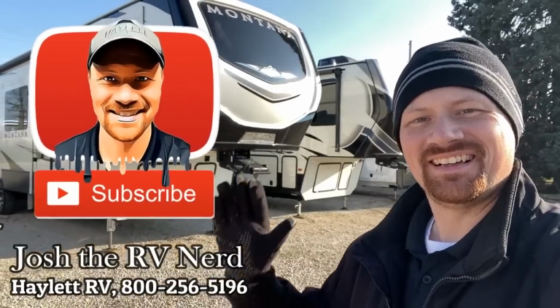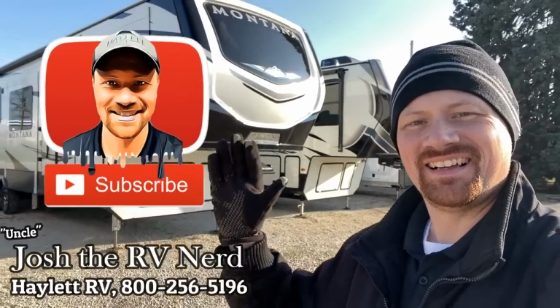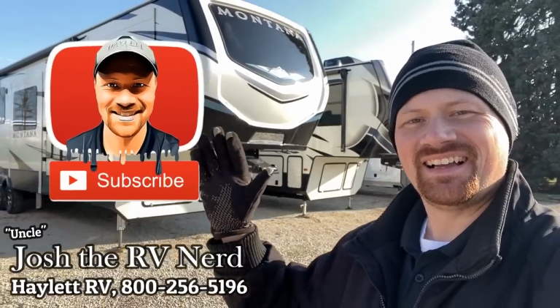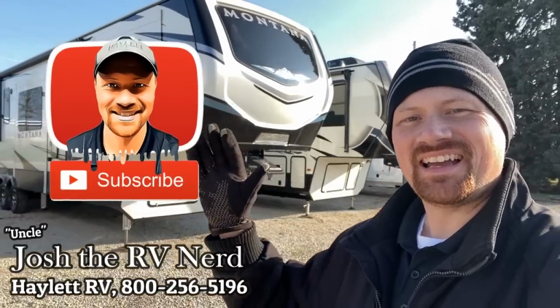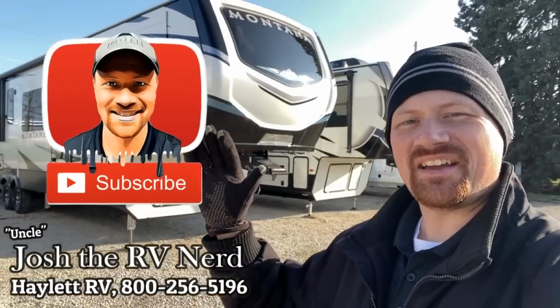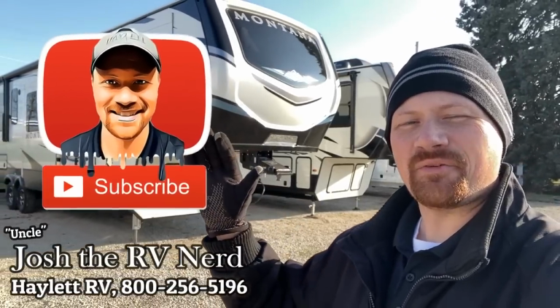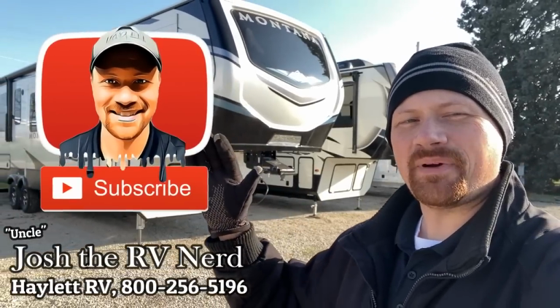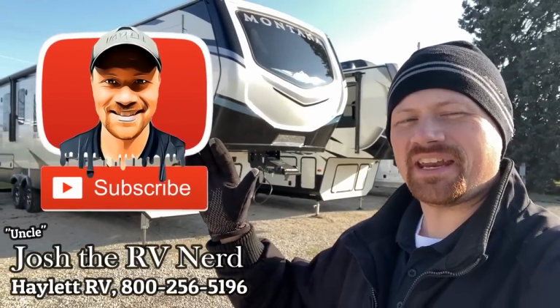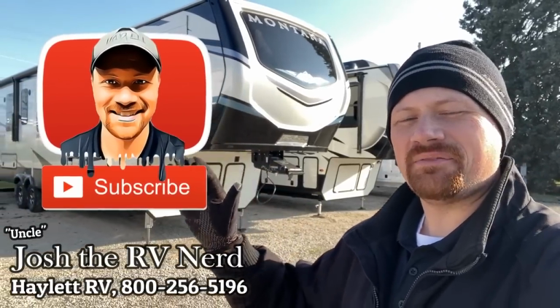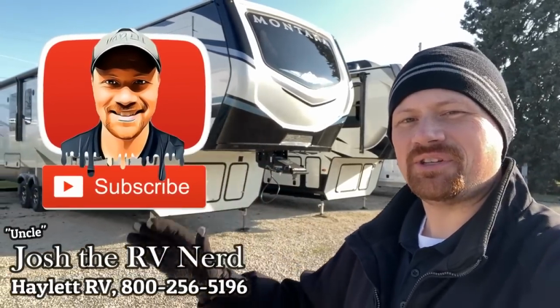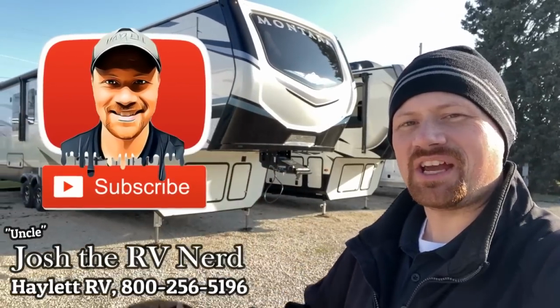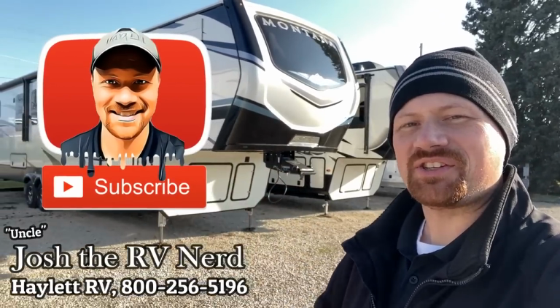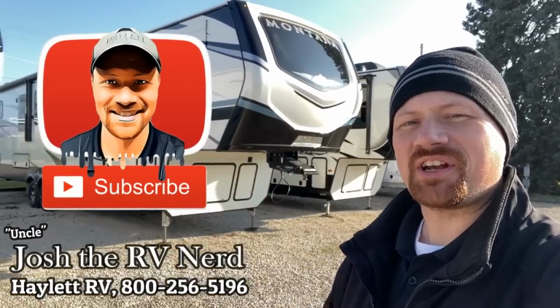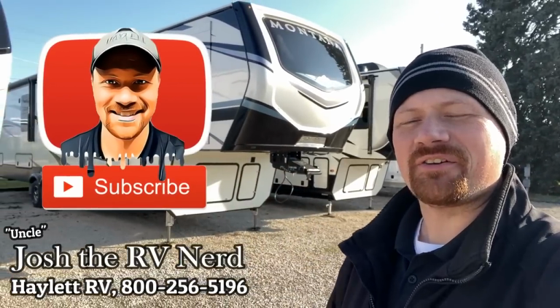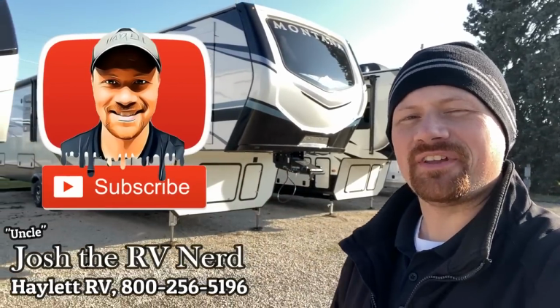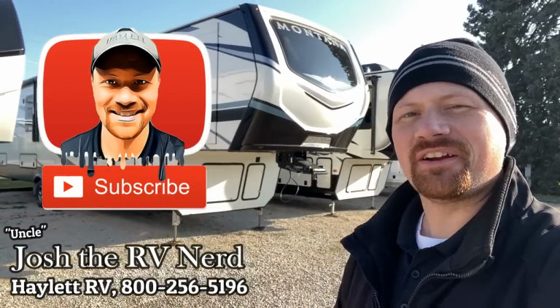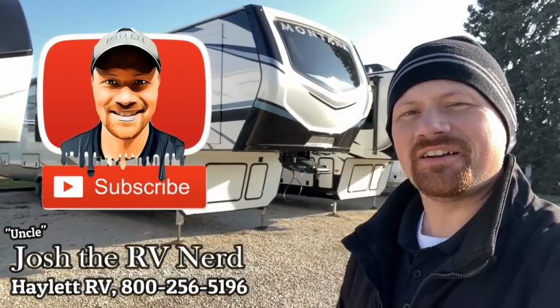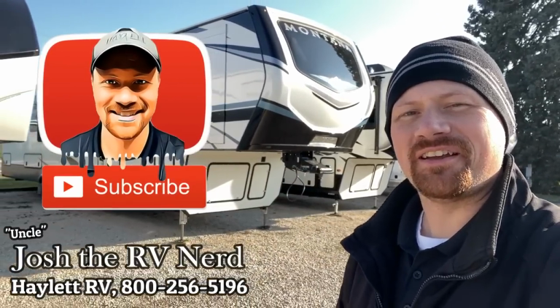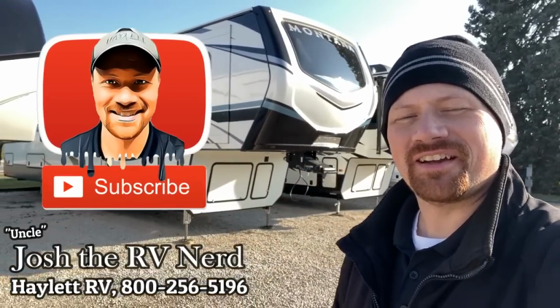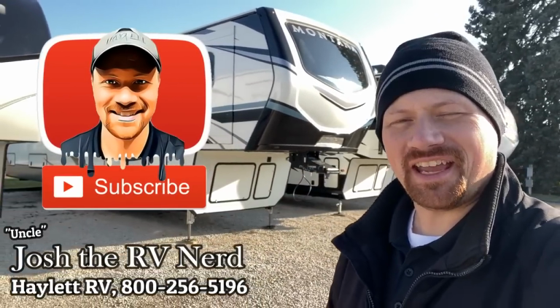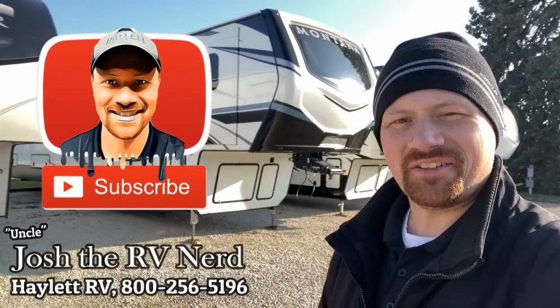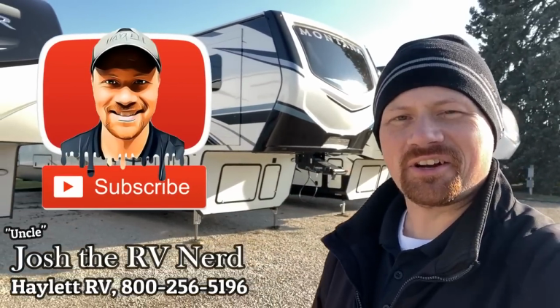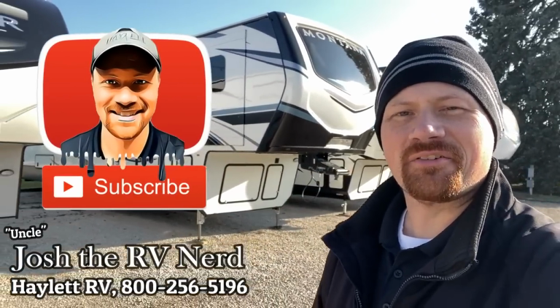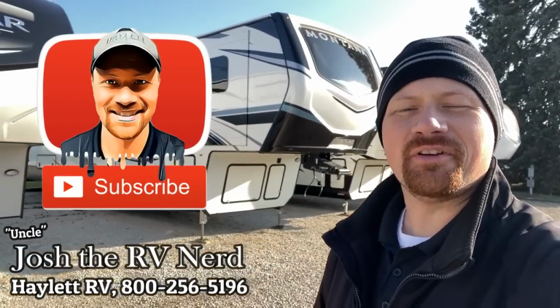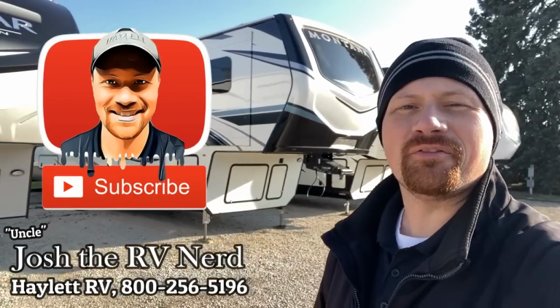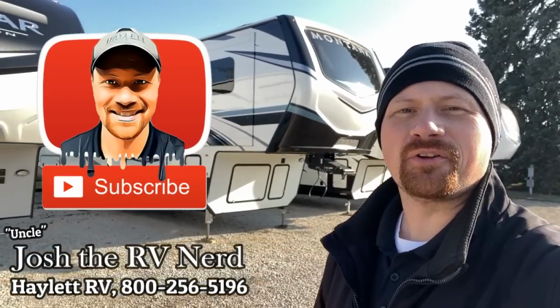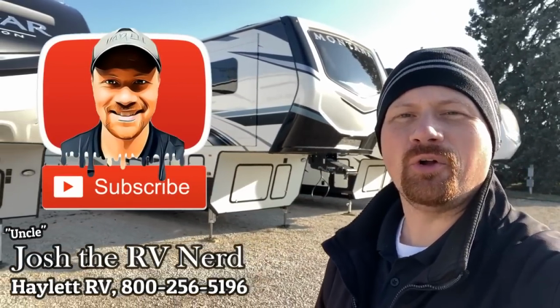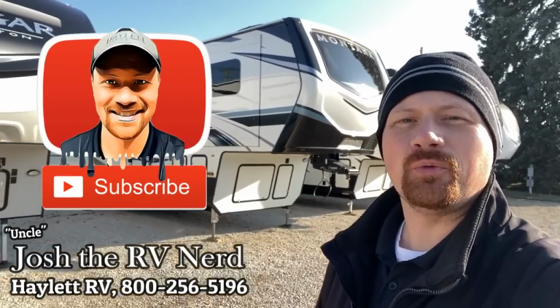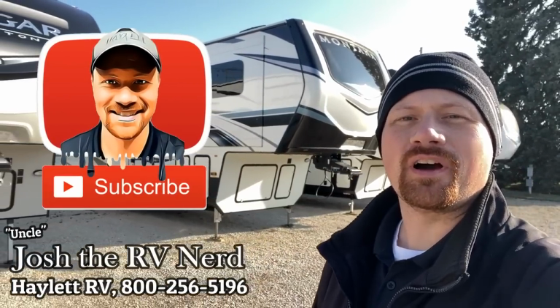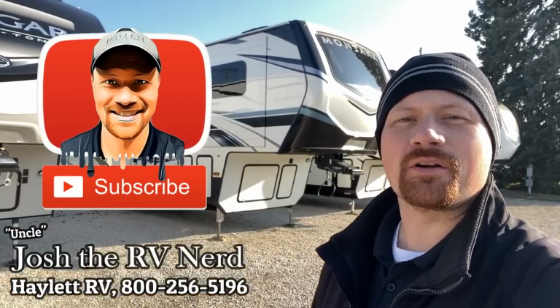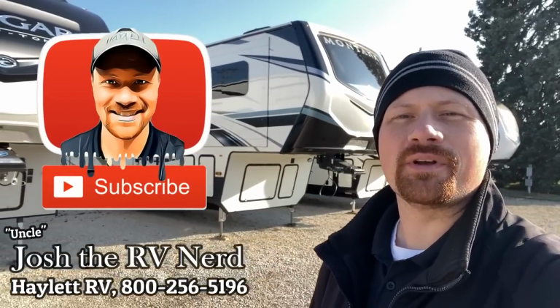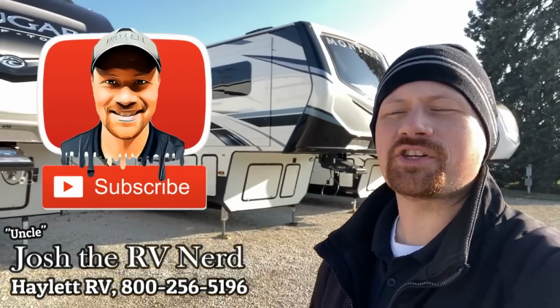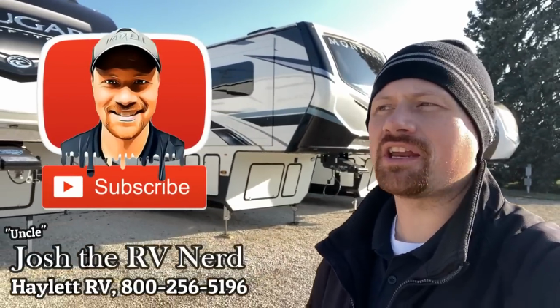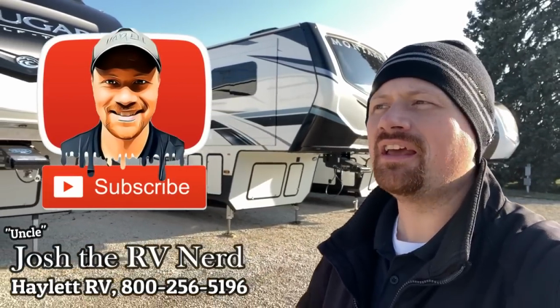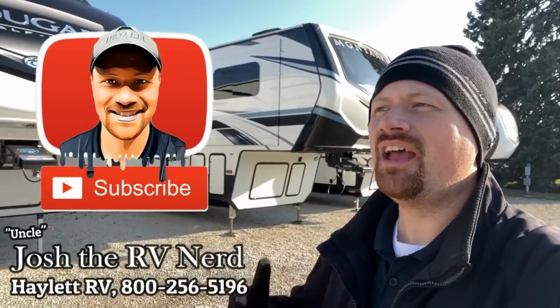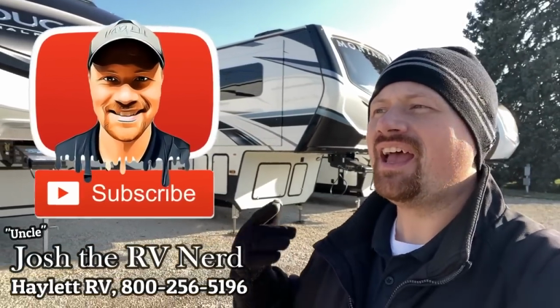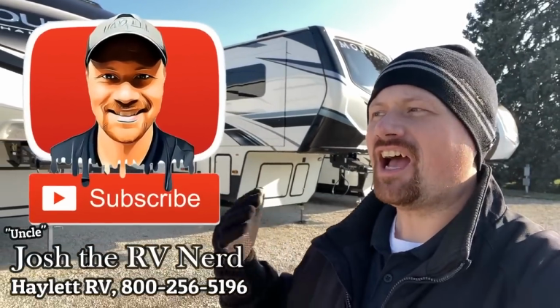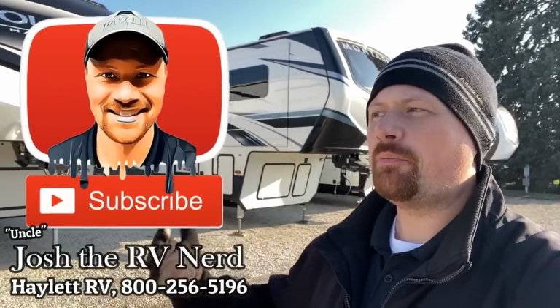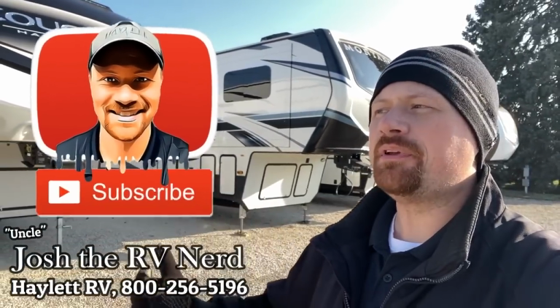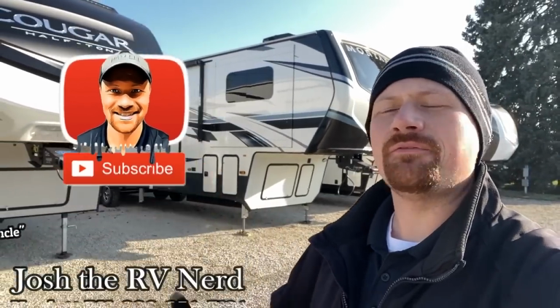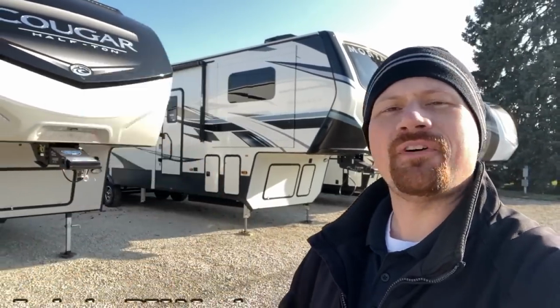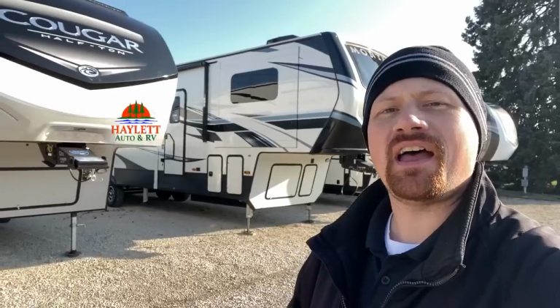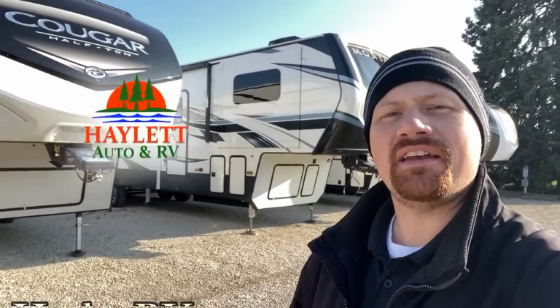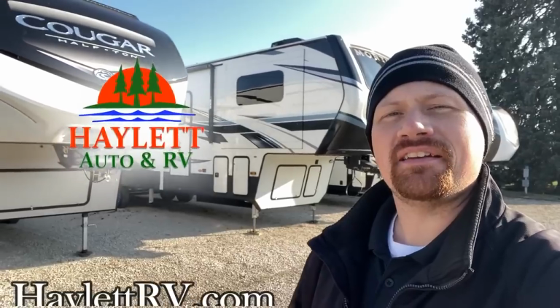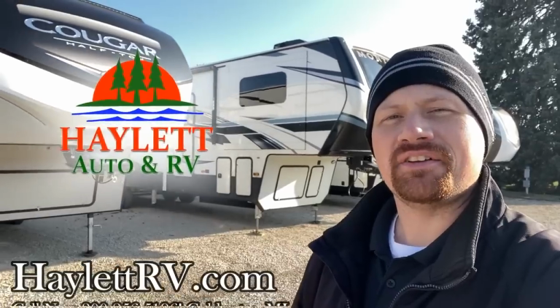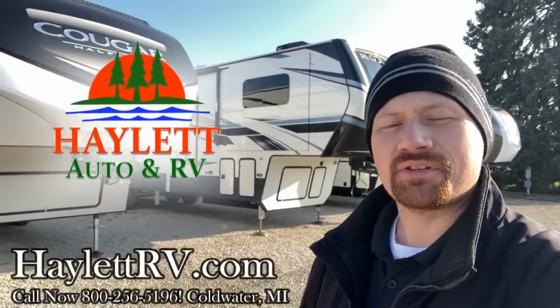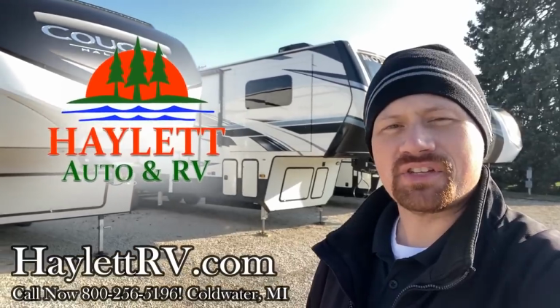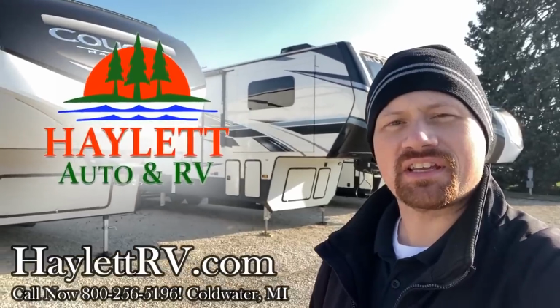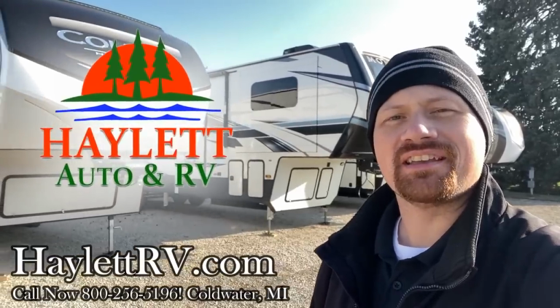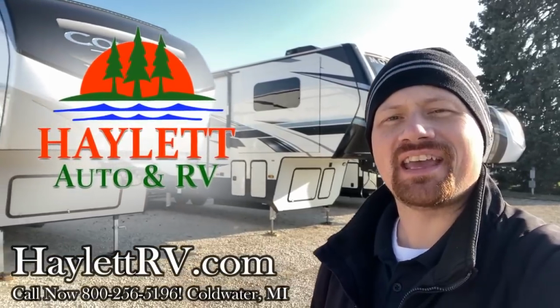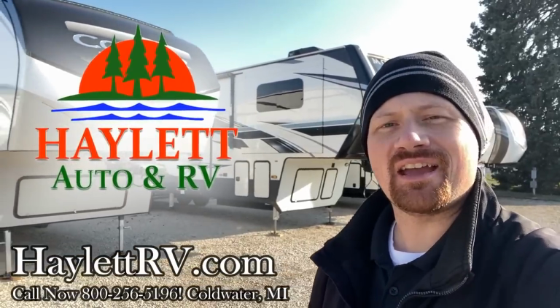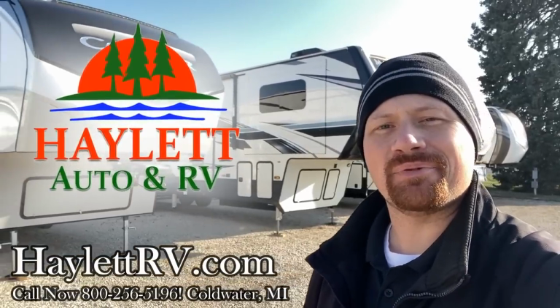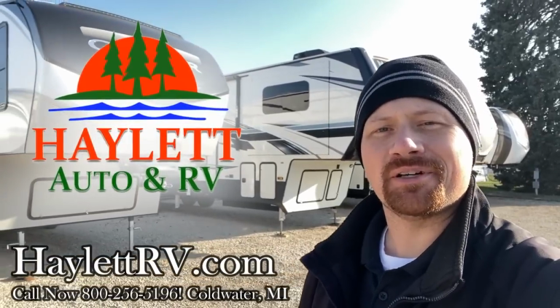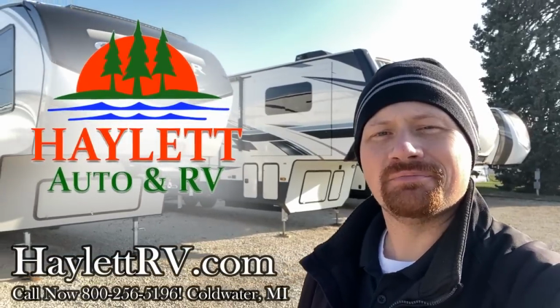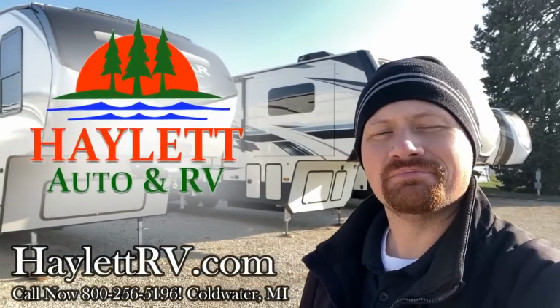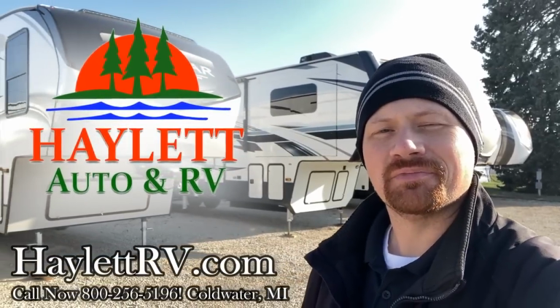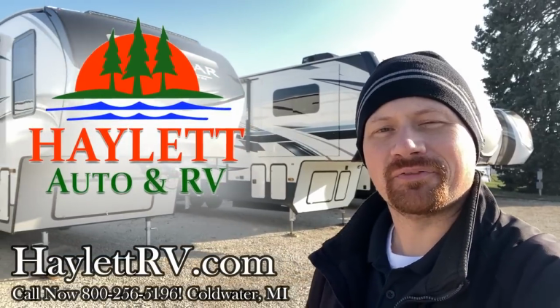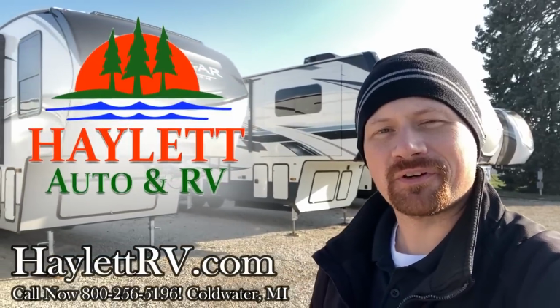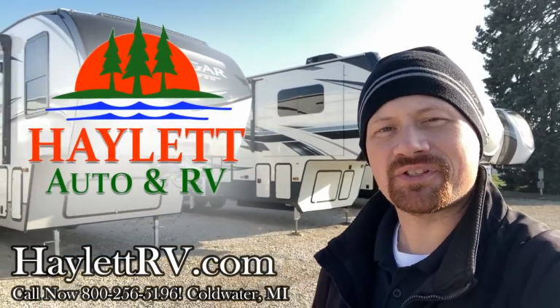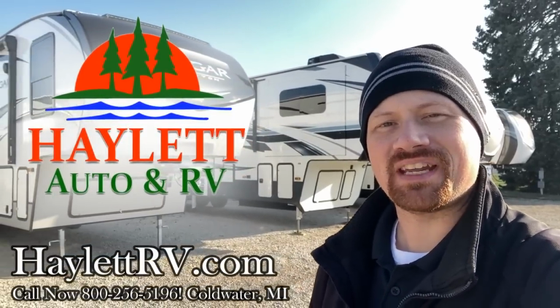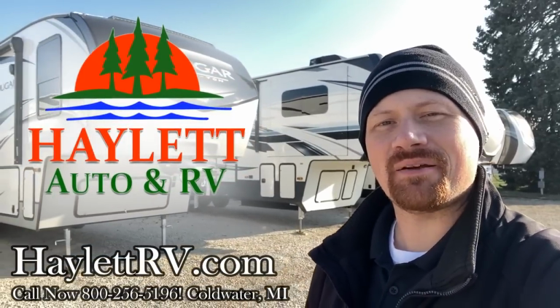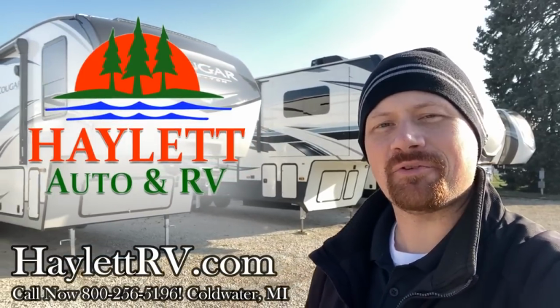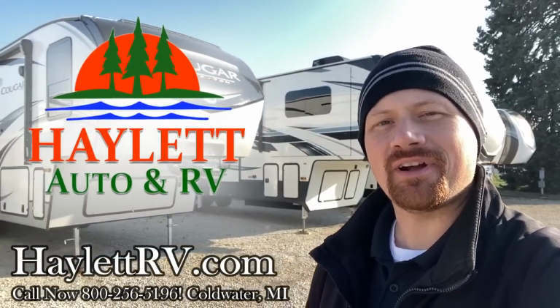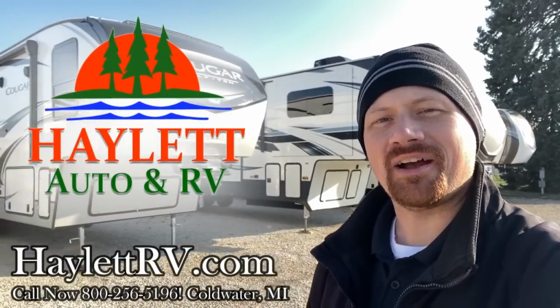Hey everybody, Josh the RV Nerd here, Halo RV of Coldwater, Michigan, helping you find your second camper the first time around.